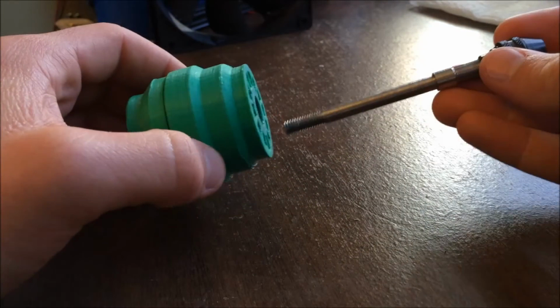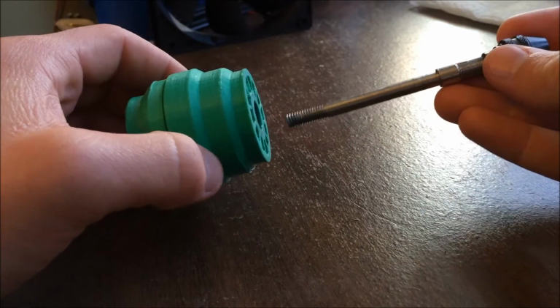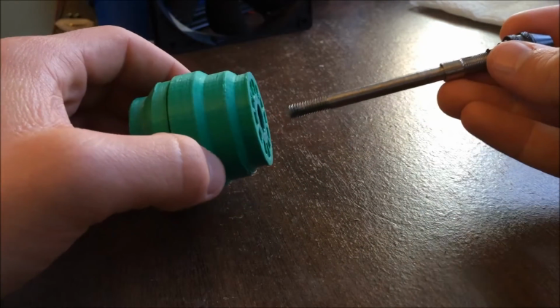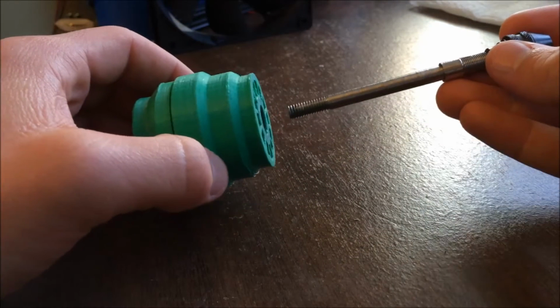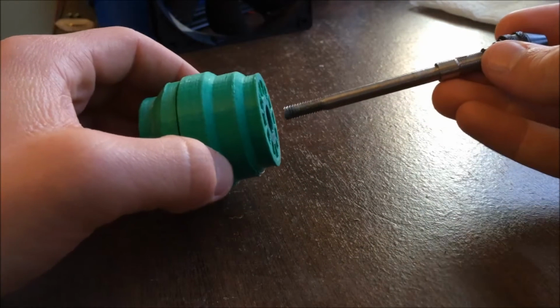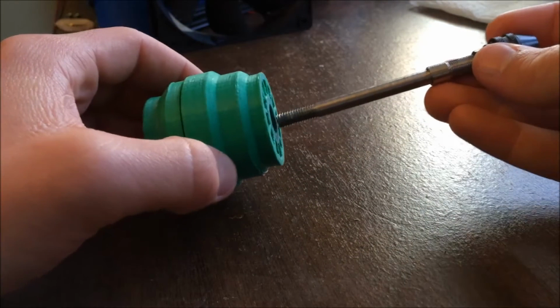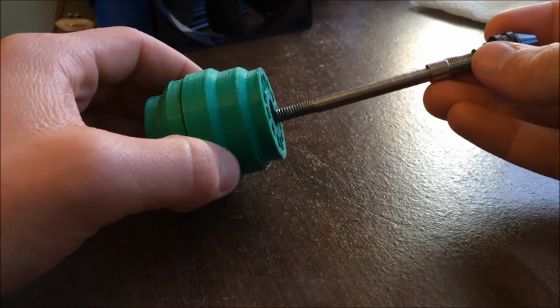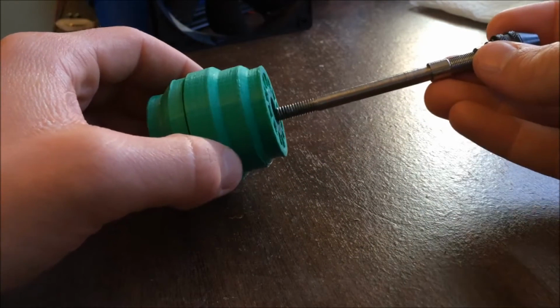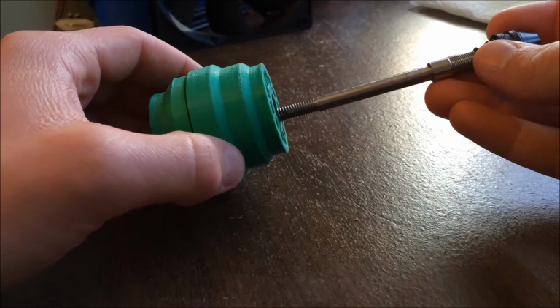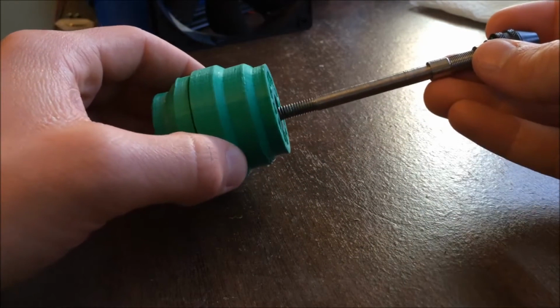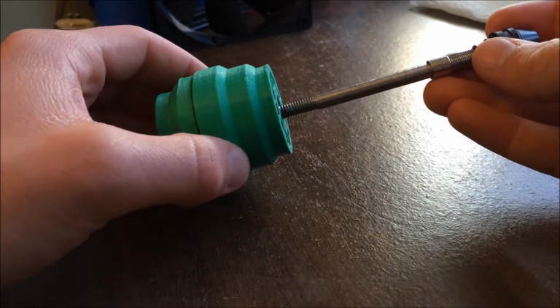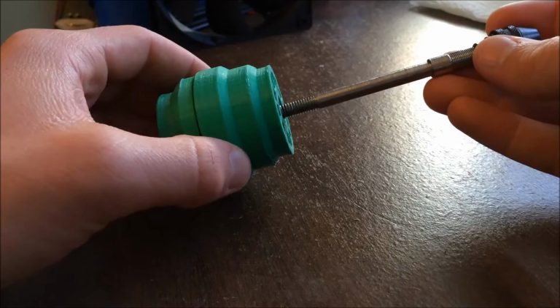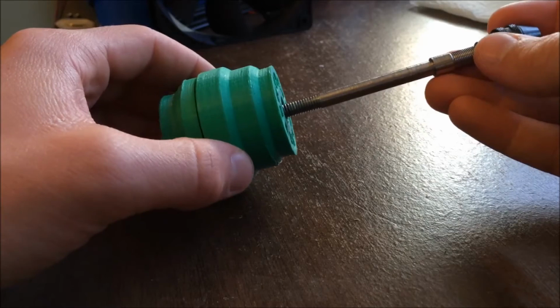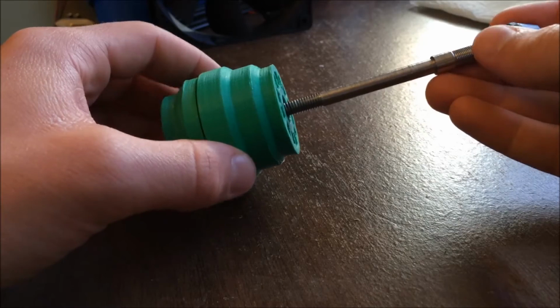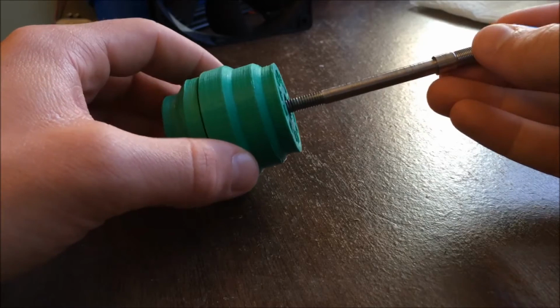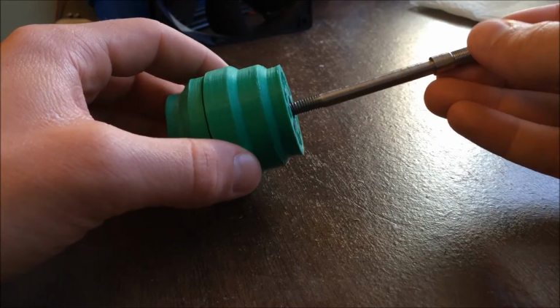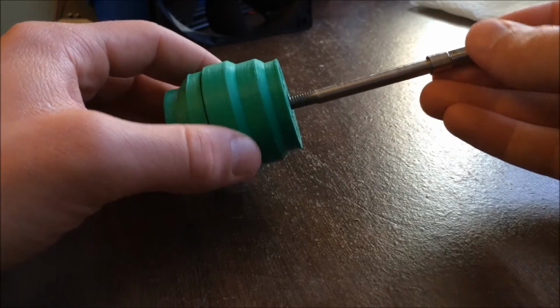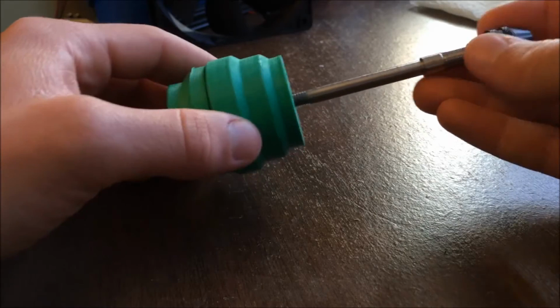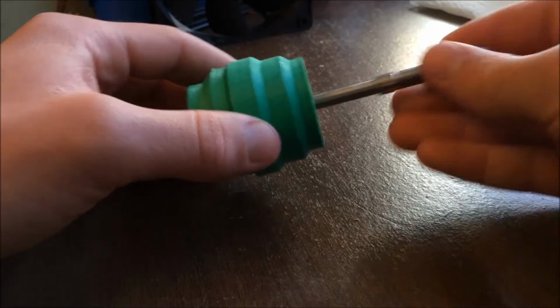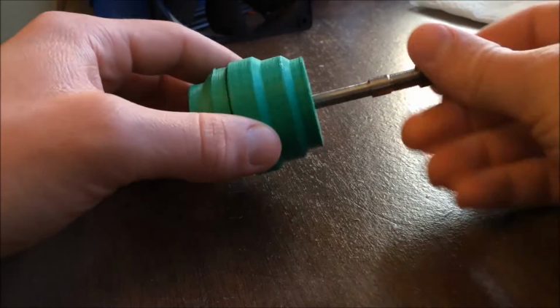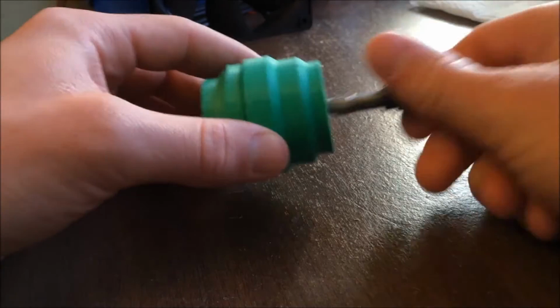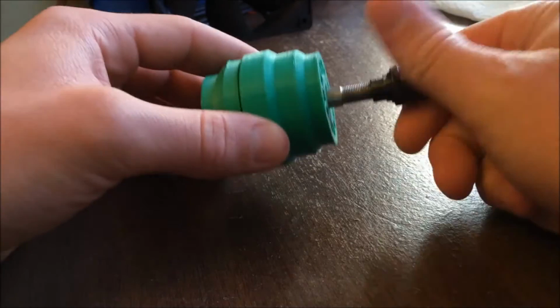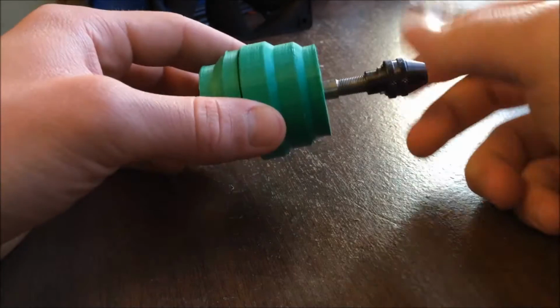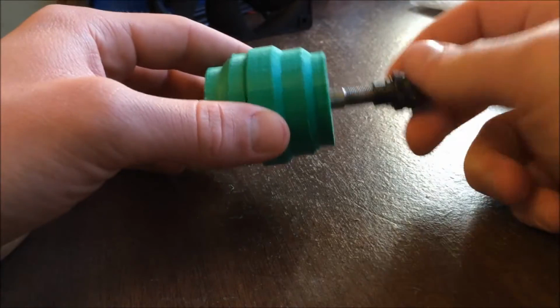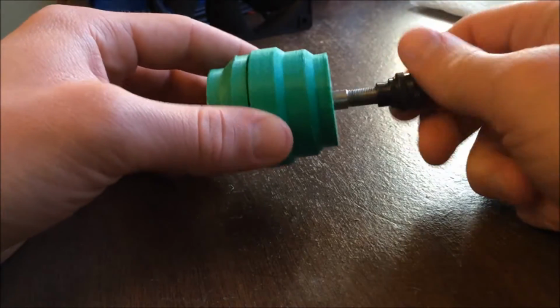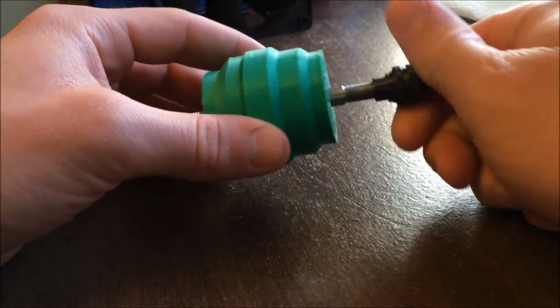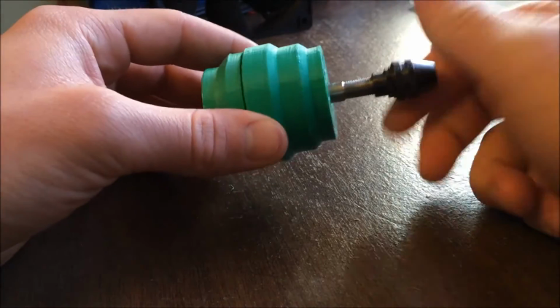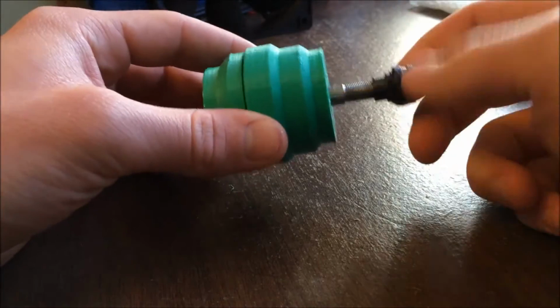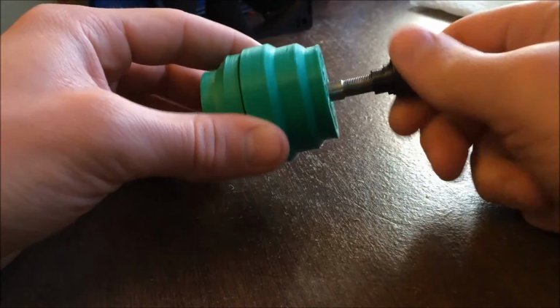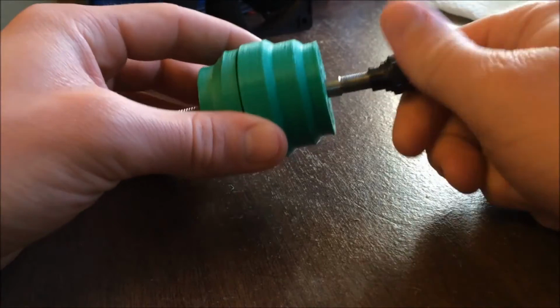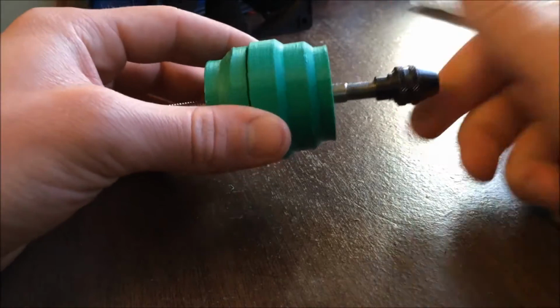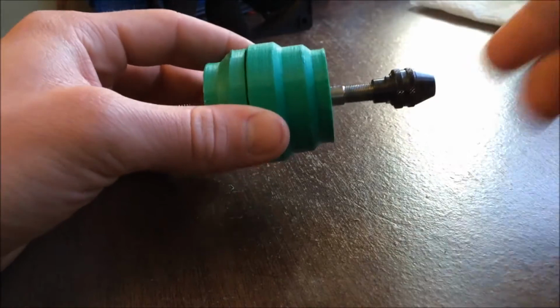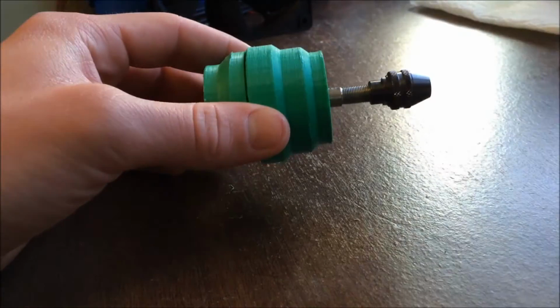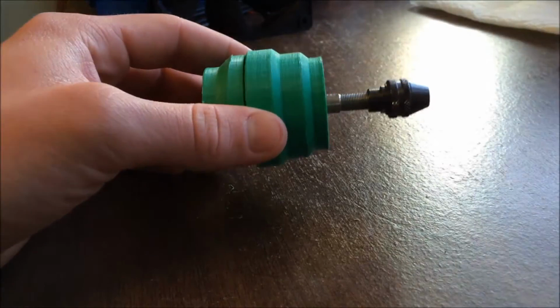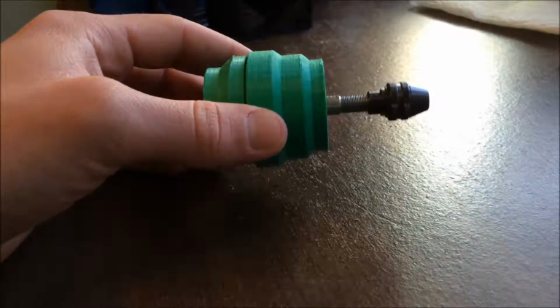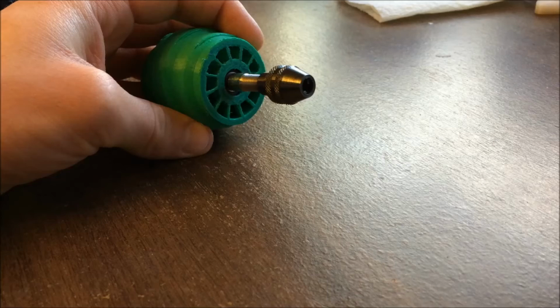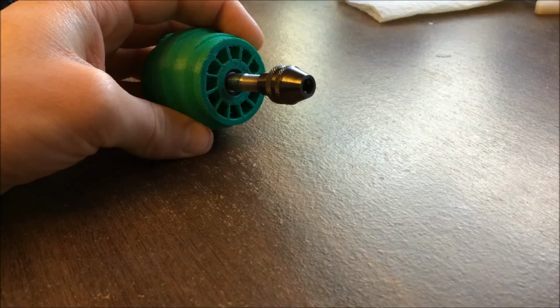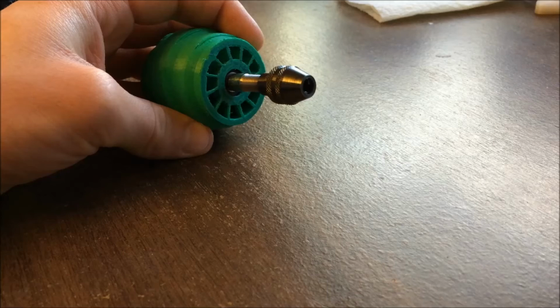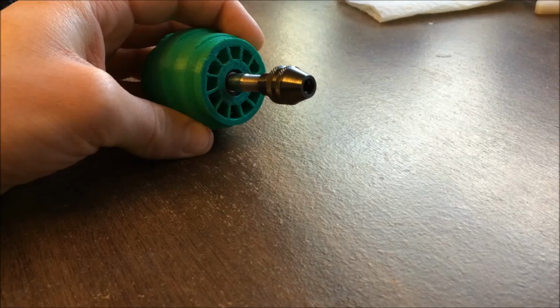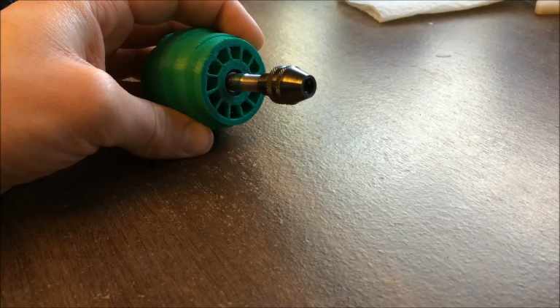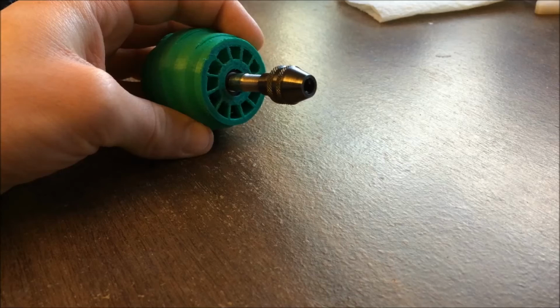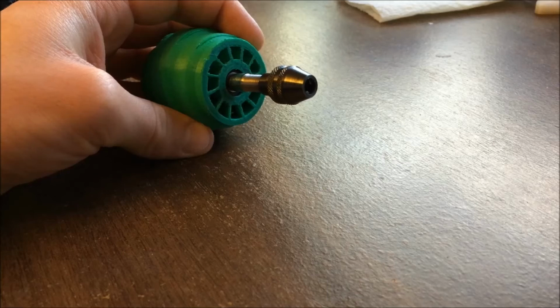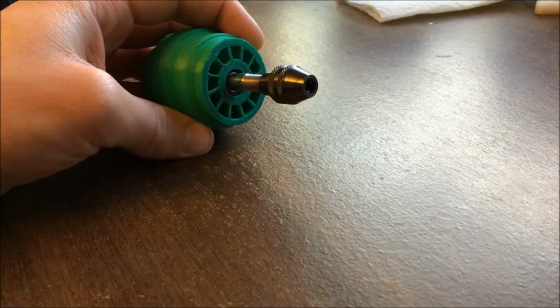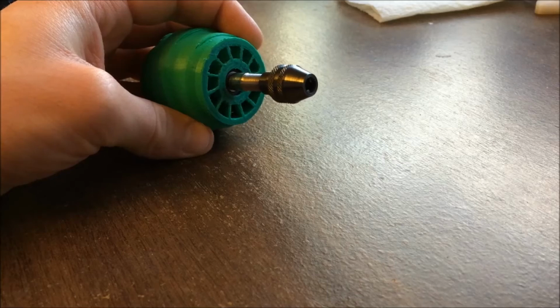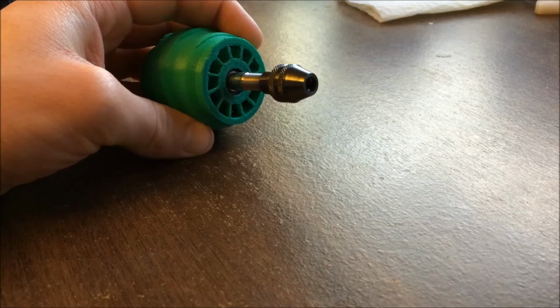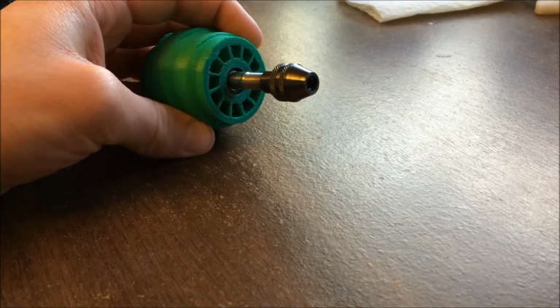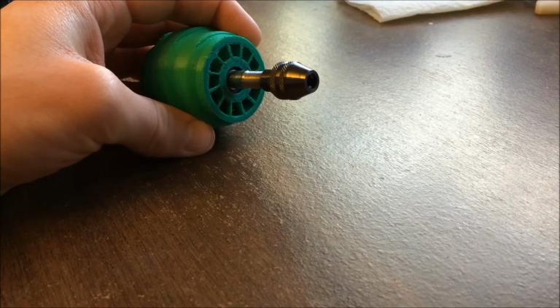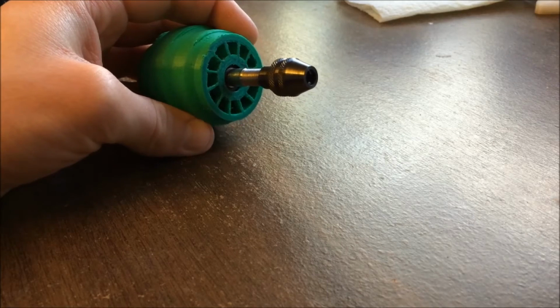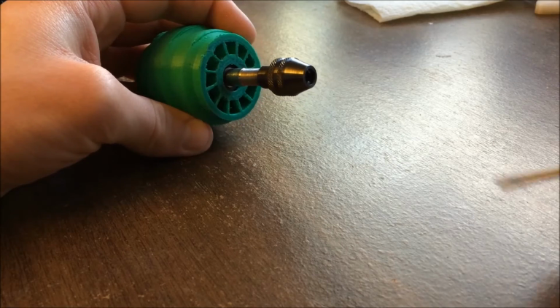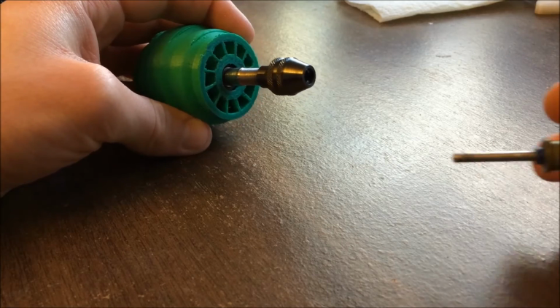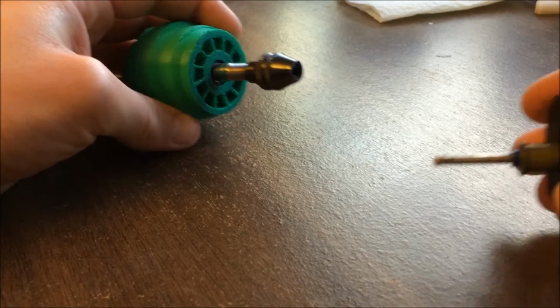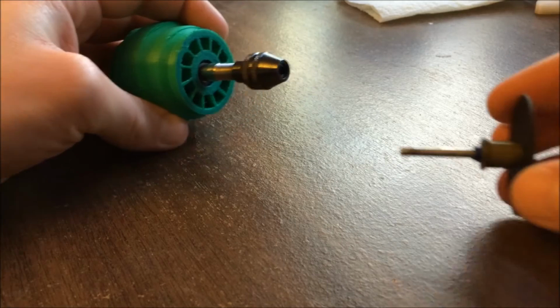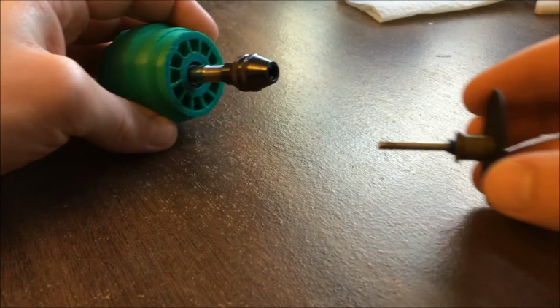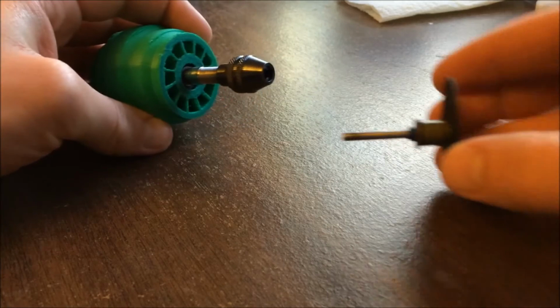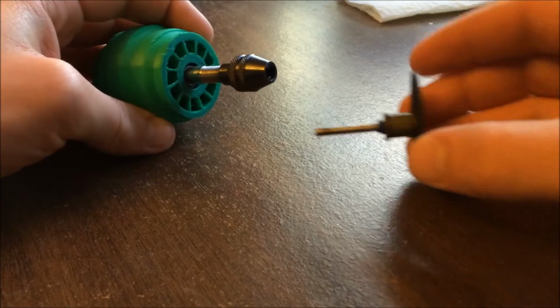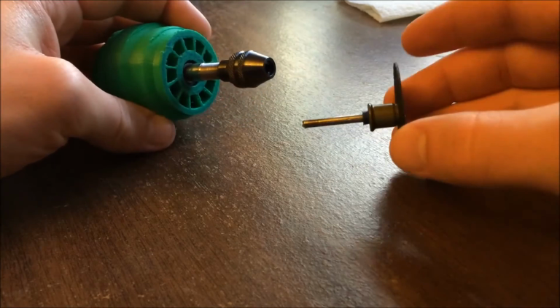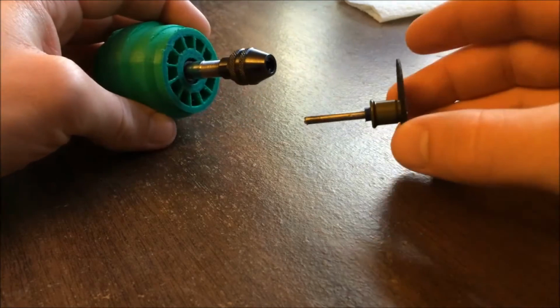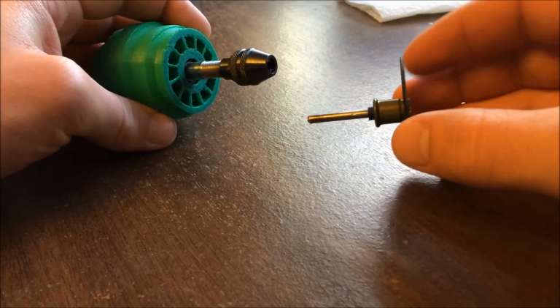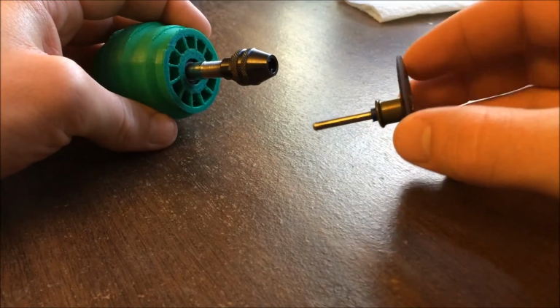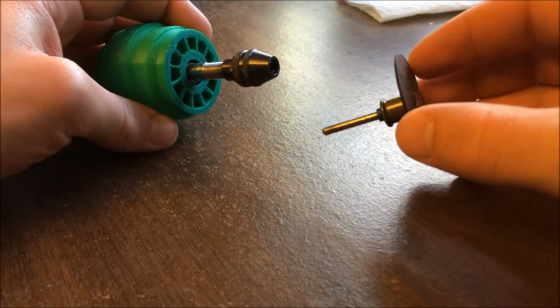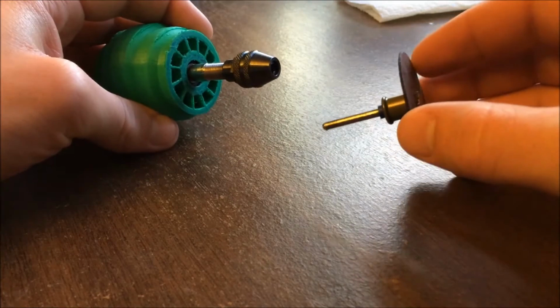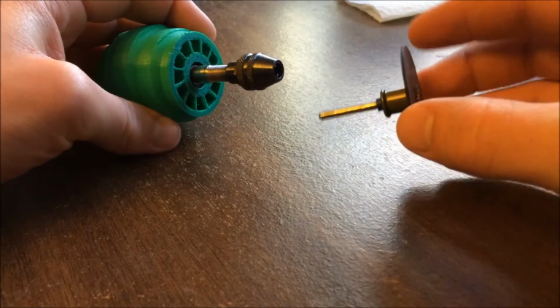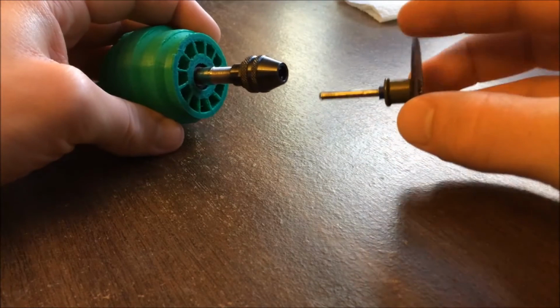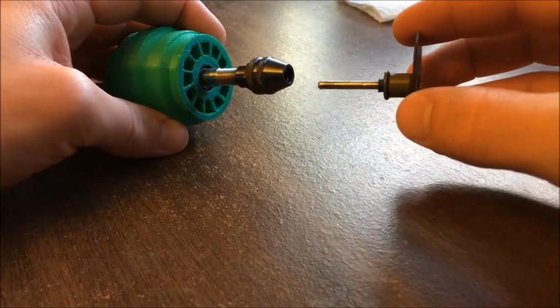Since the design uses a Dremel collet nut, that means you can use pretty much all of the Dremel accessories. Right now I'm putting in a fiberglass cutting wheel.